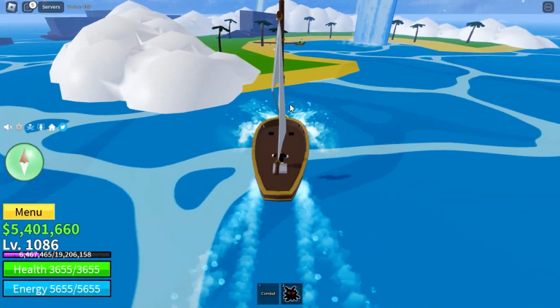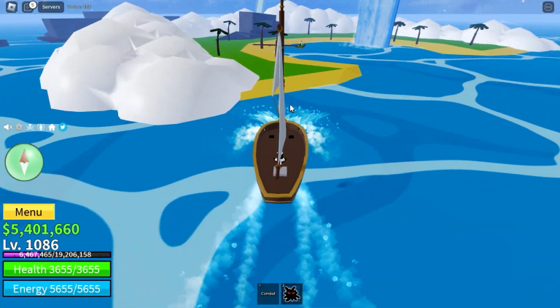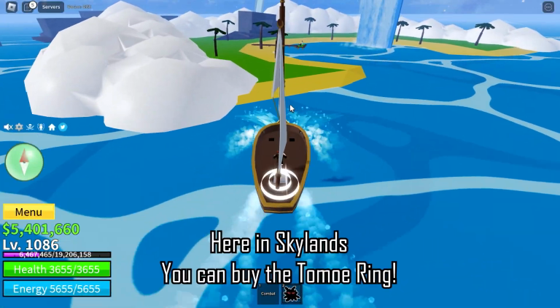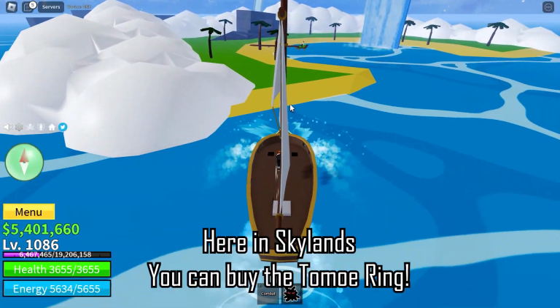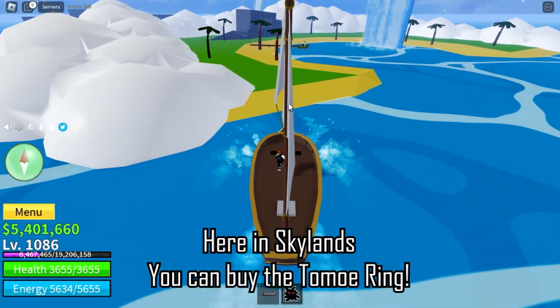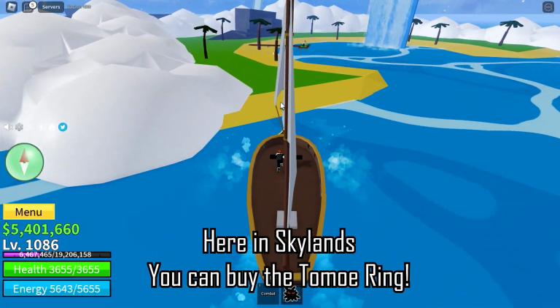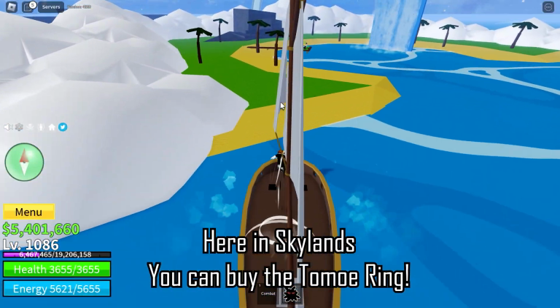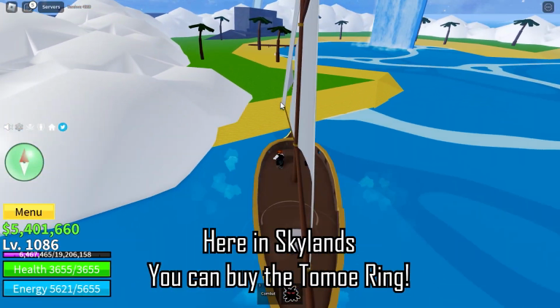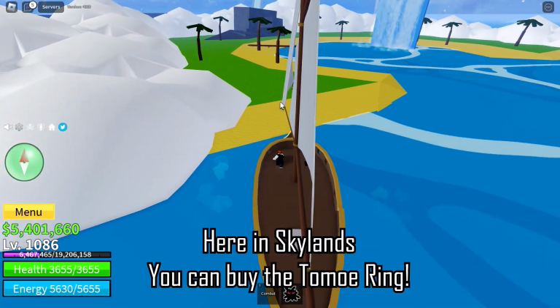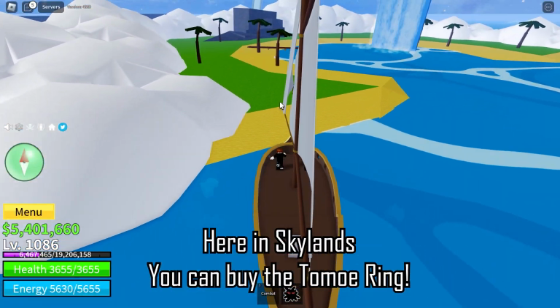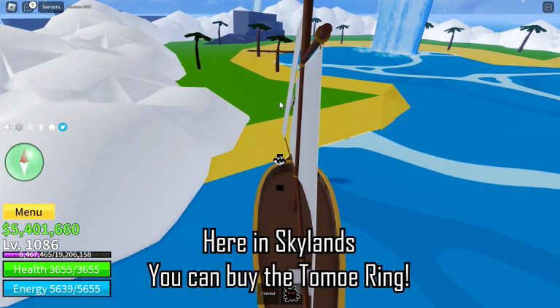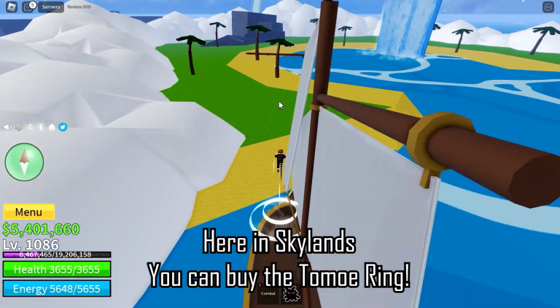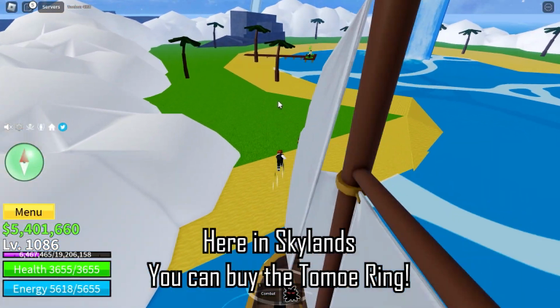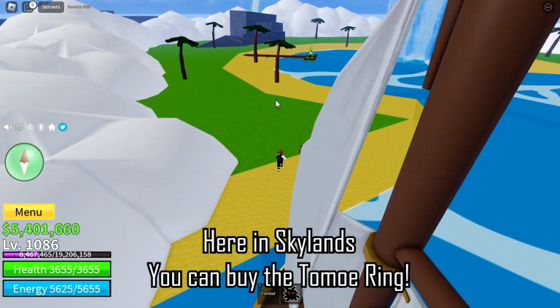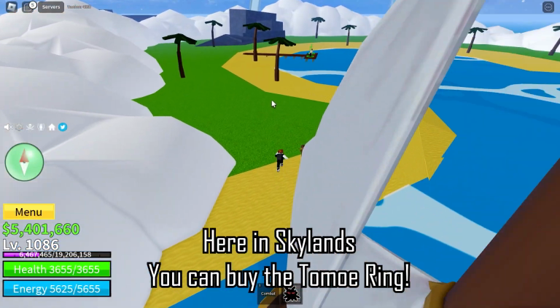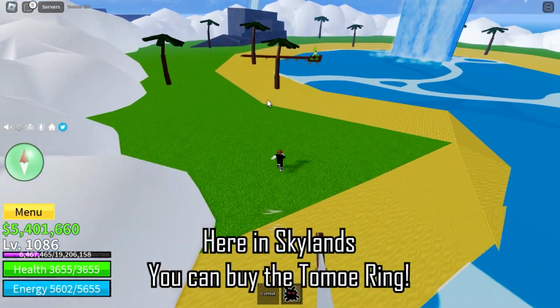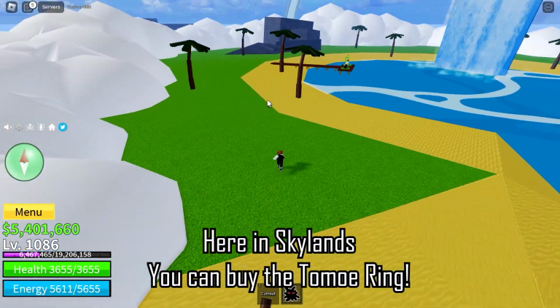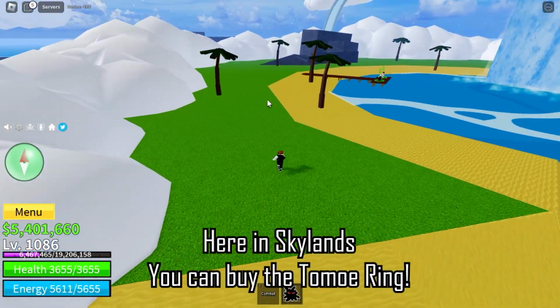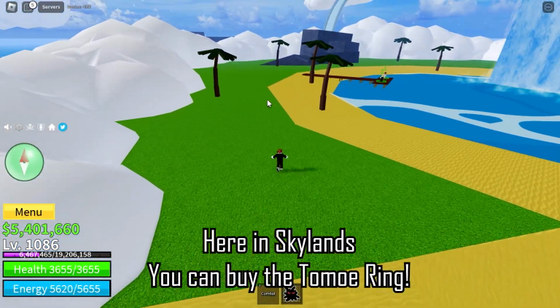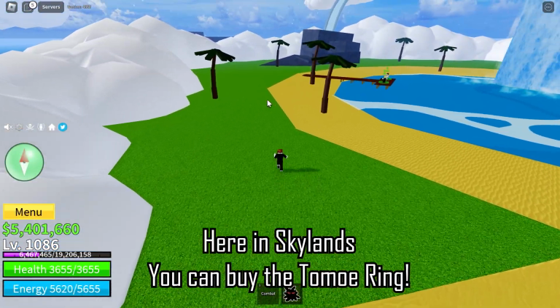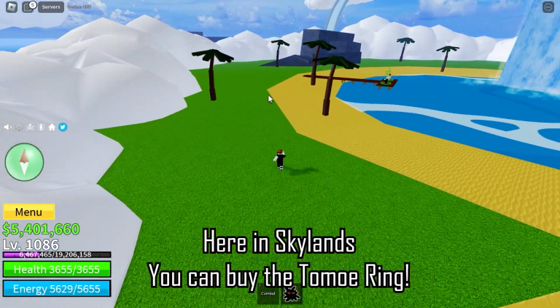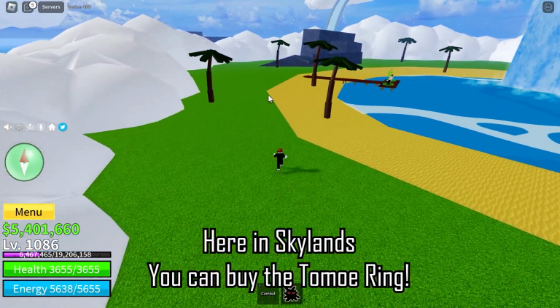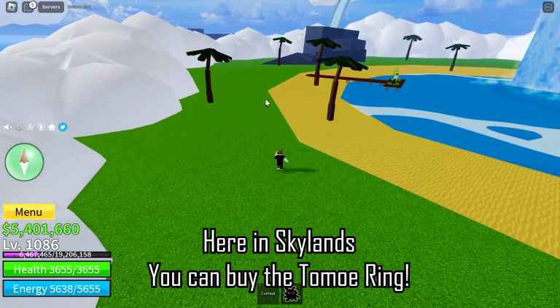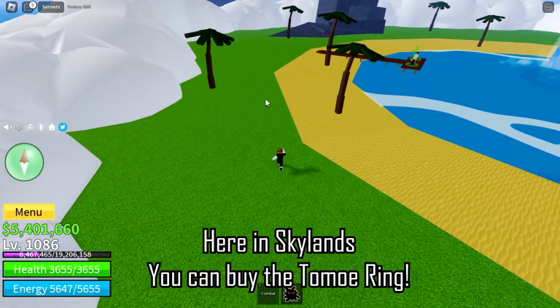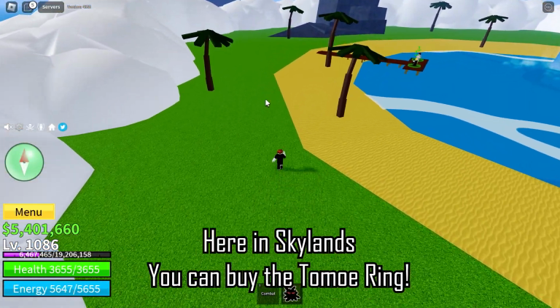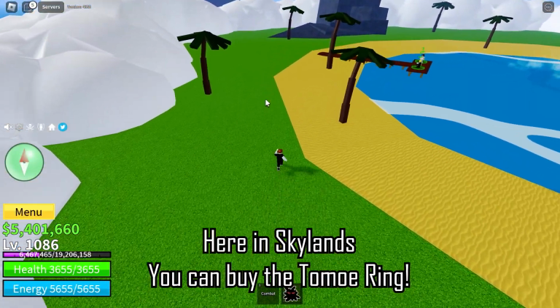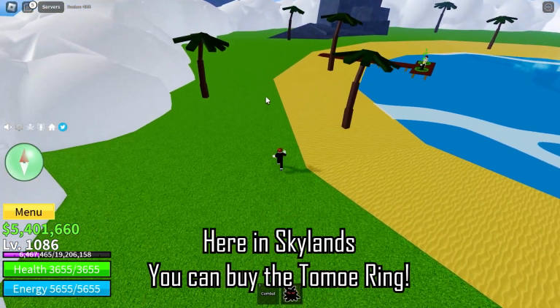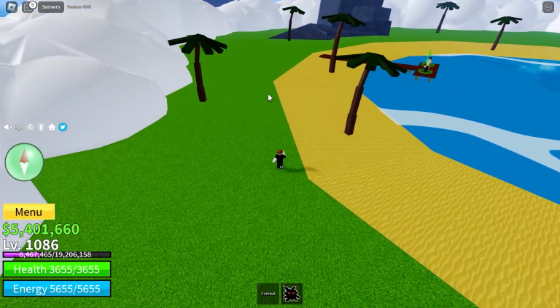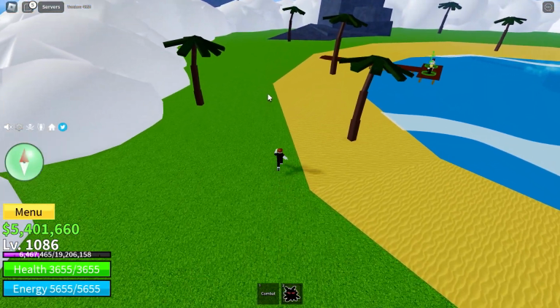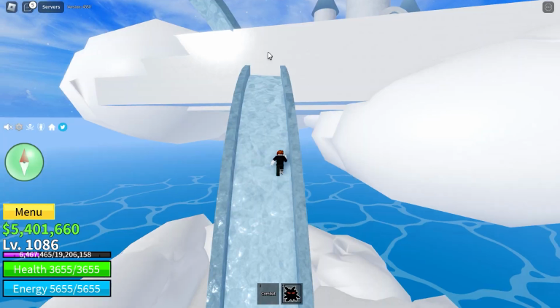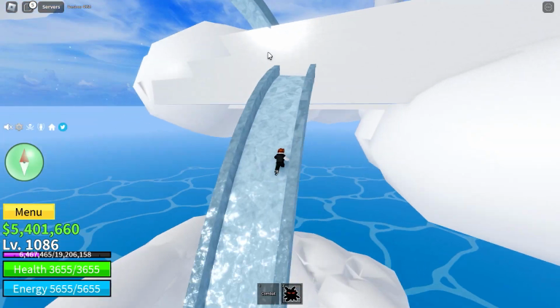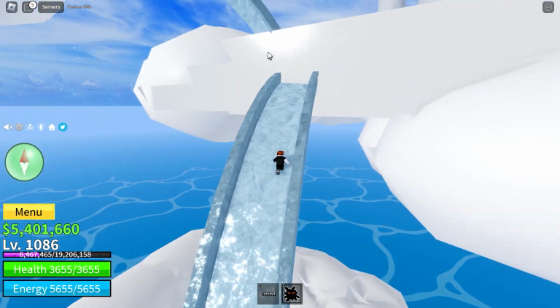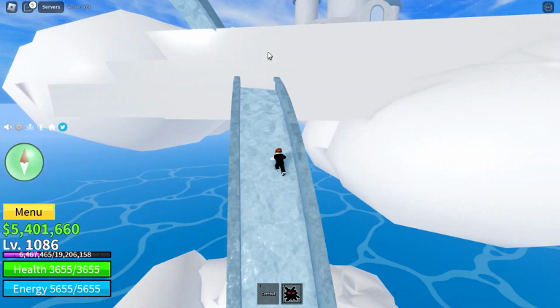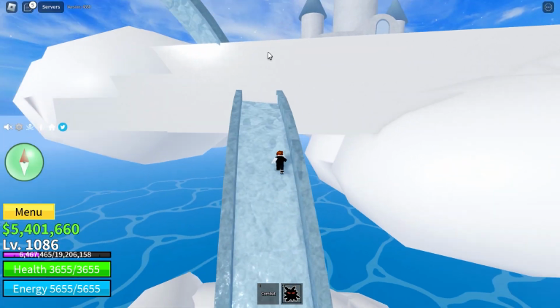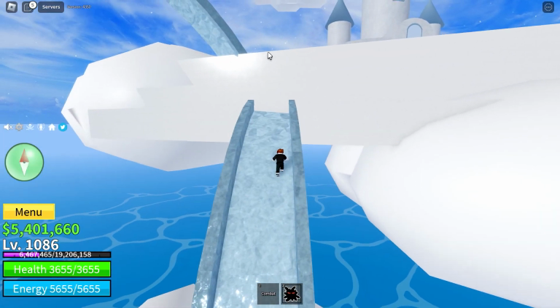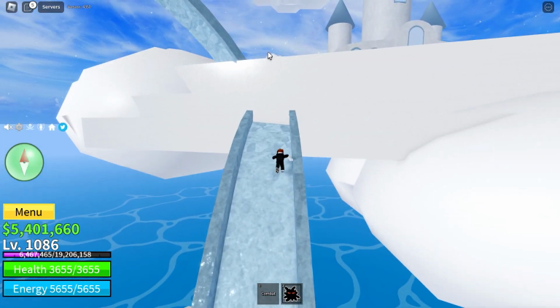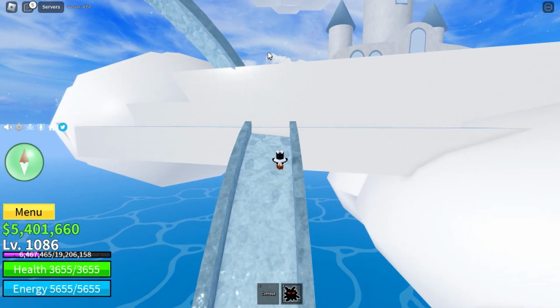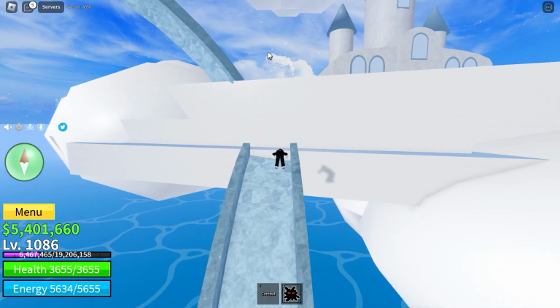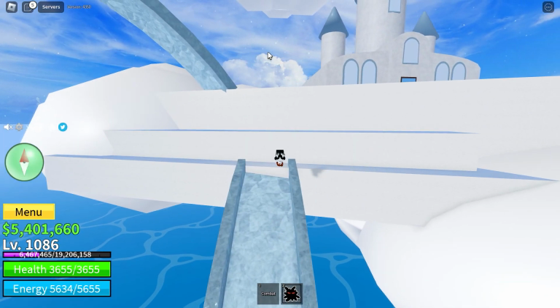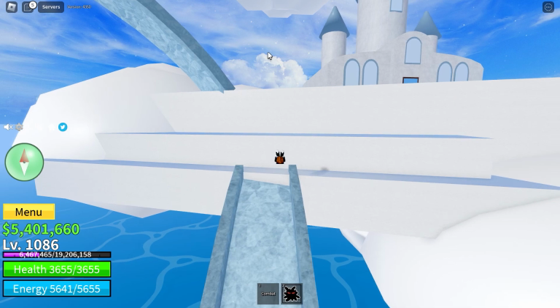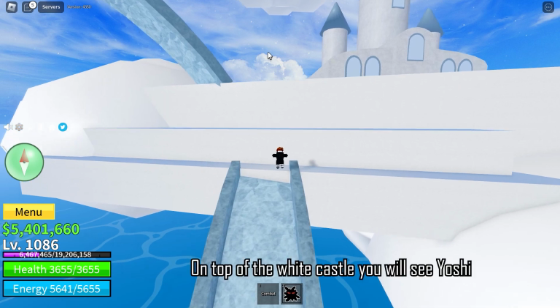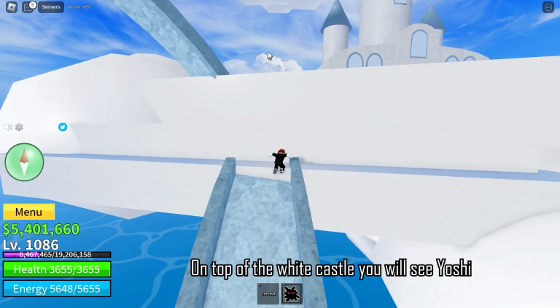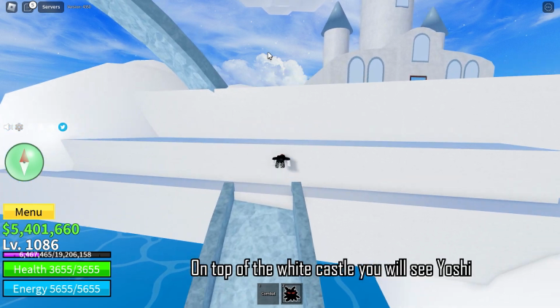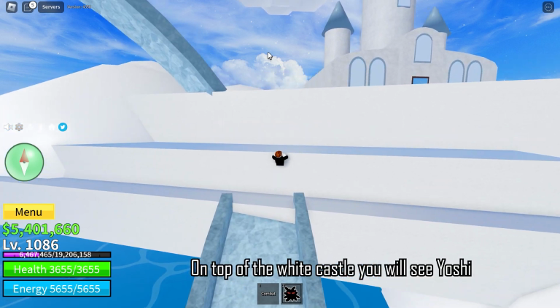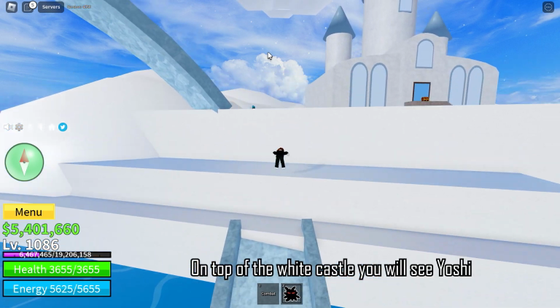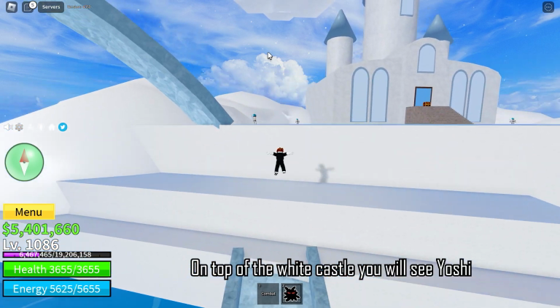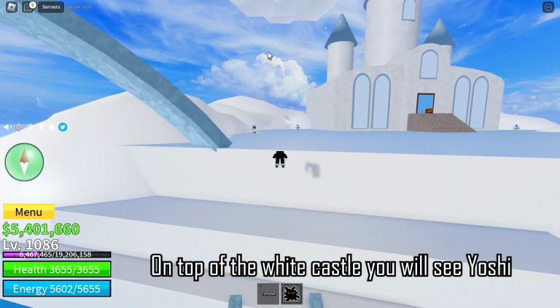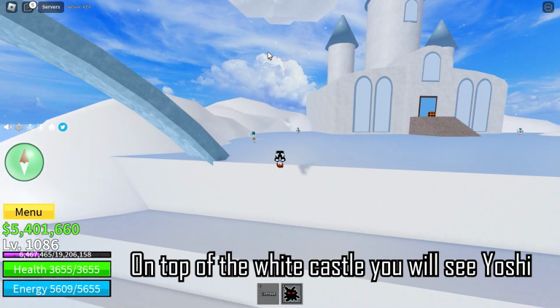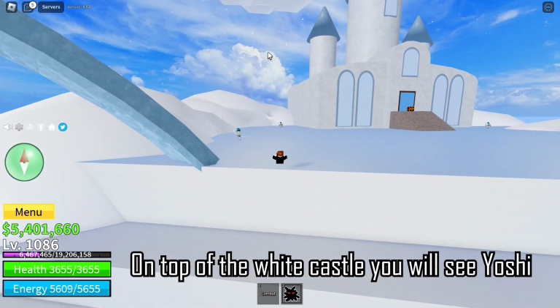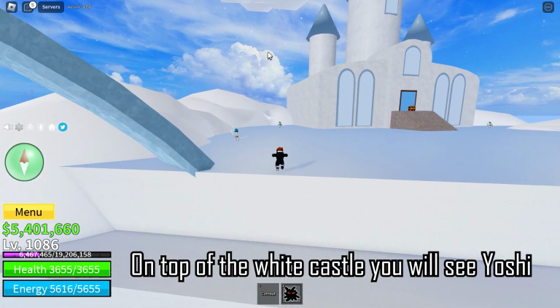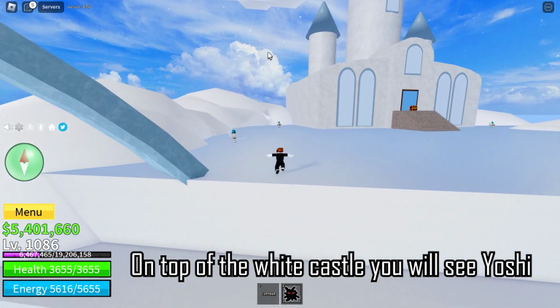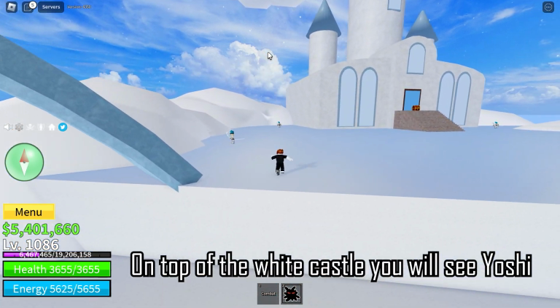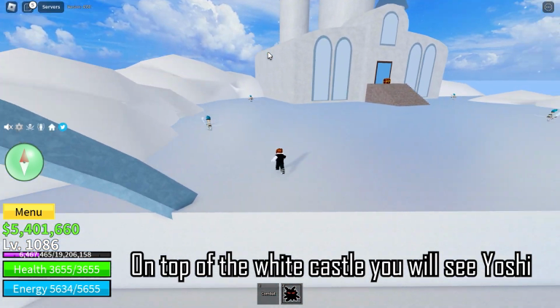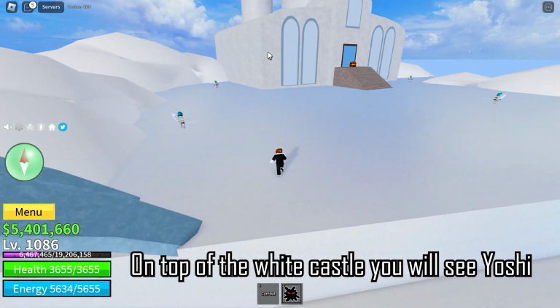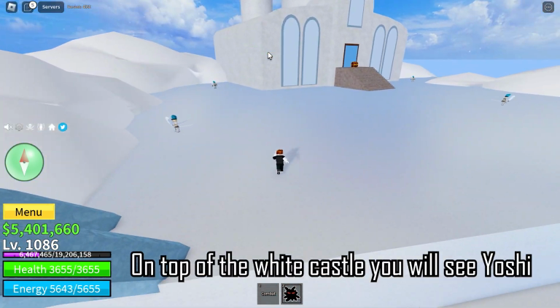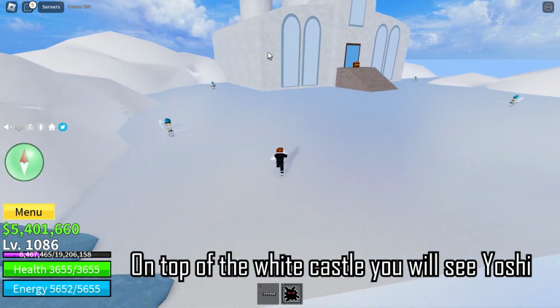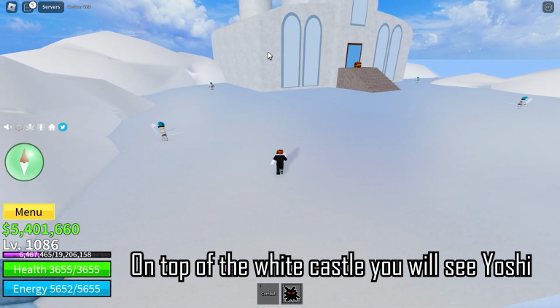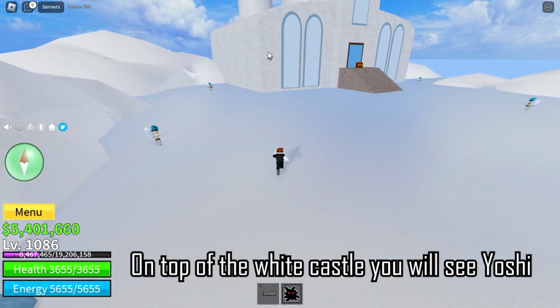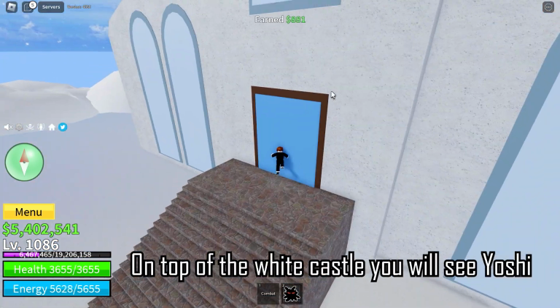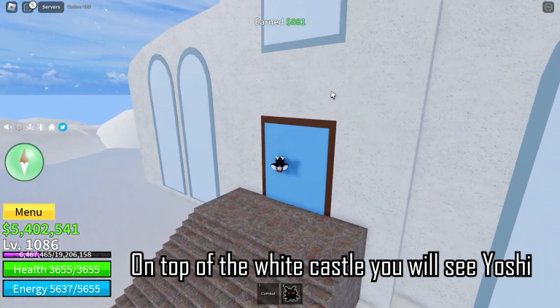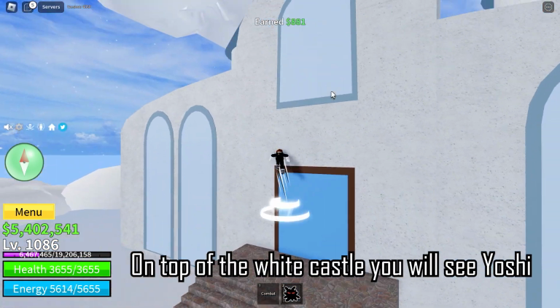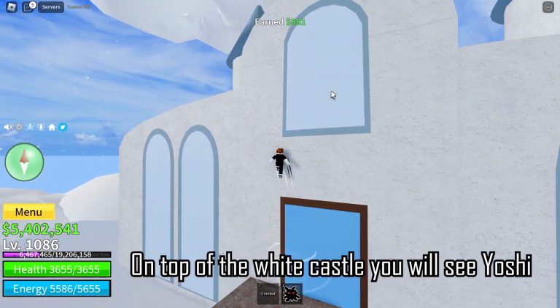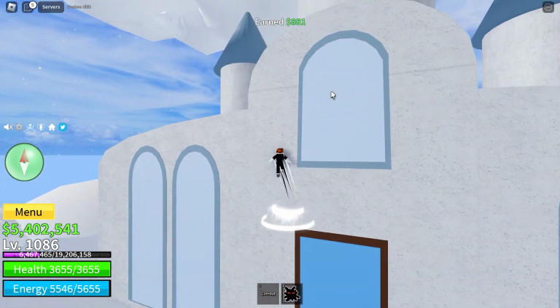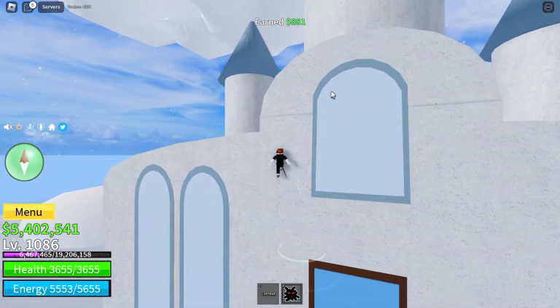Here in Skylands you can buy the Tomo ring. On top of the white castle you will see Yashii.